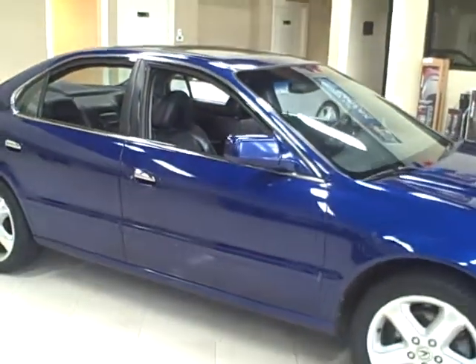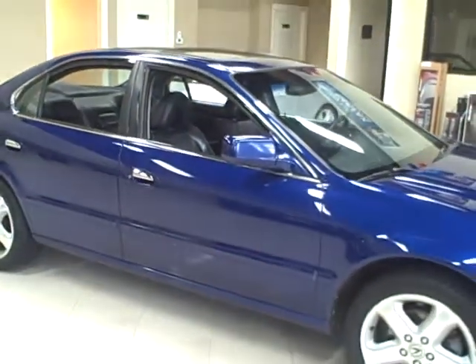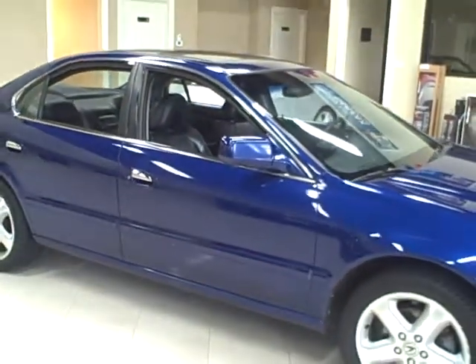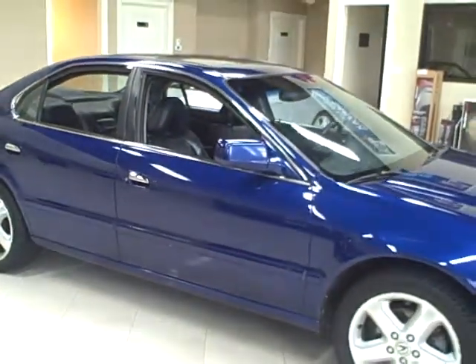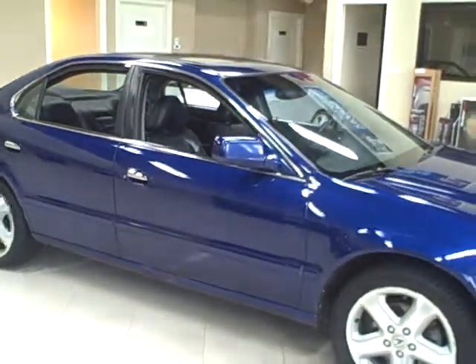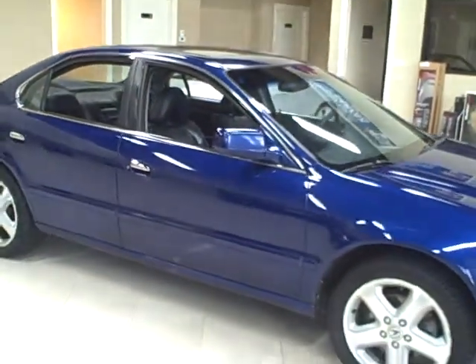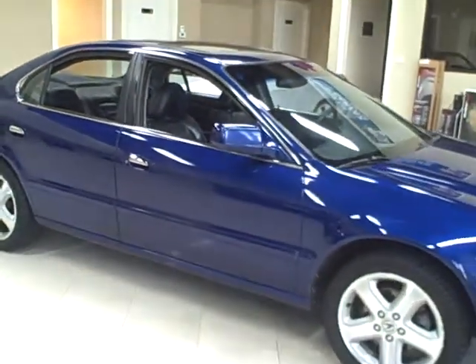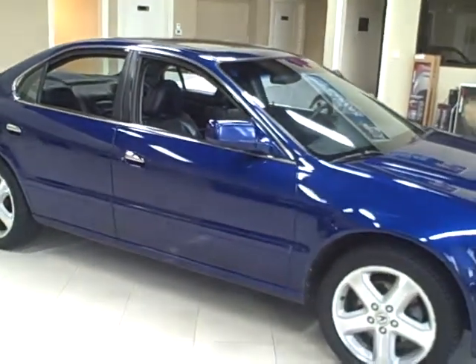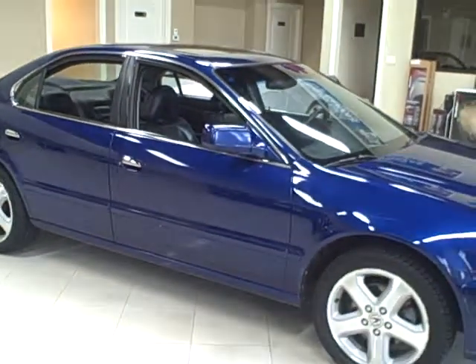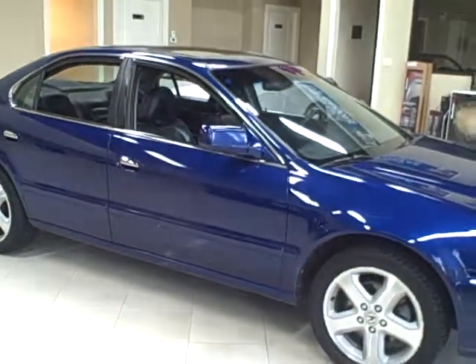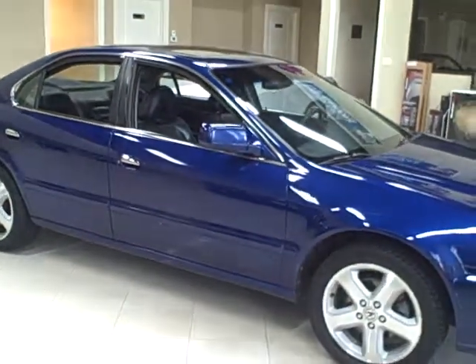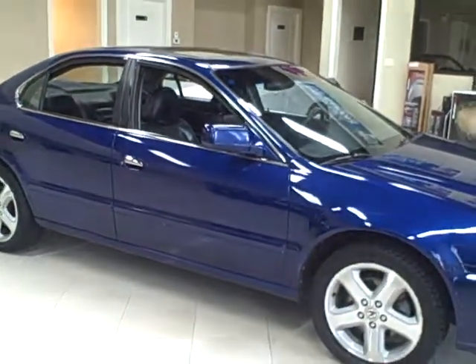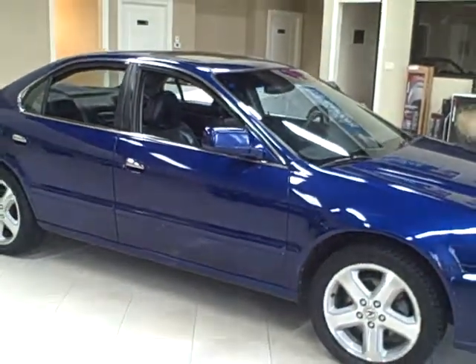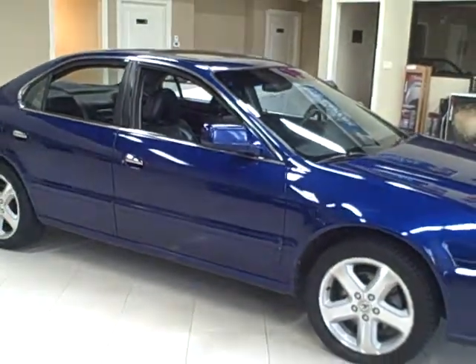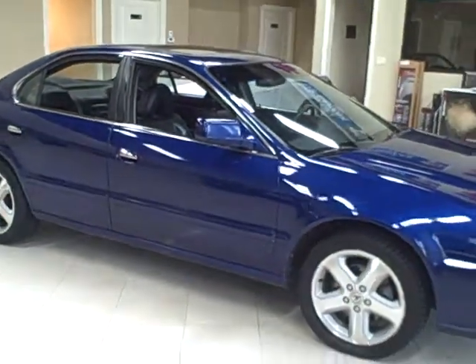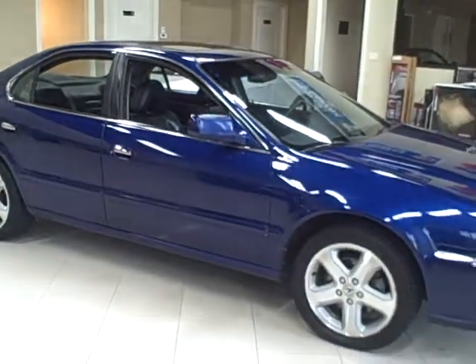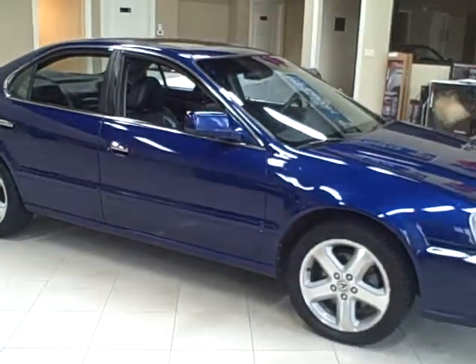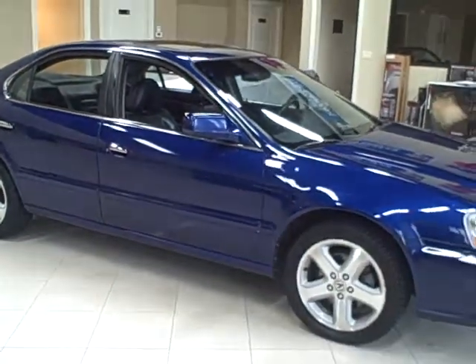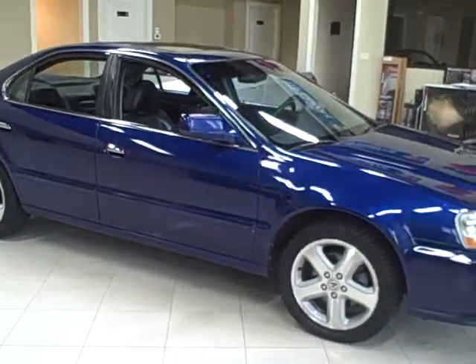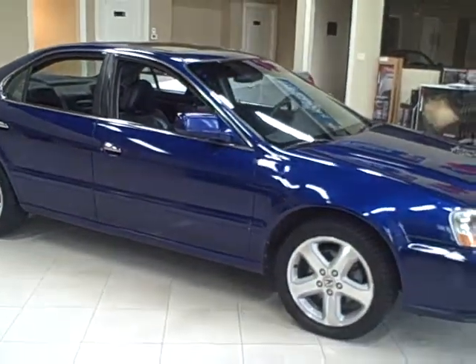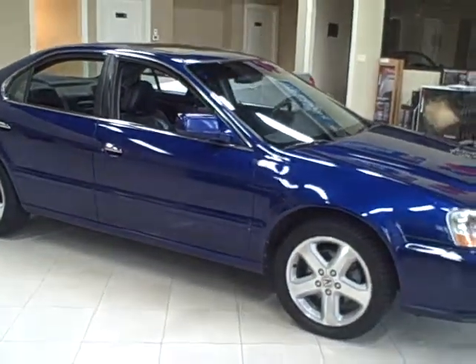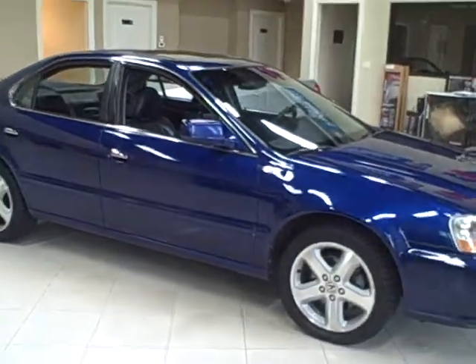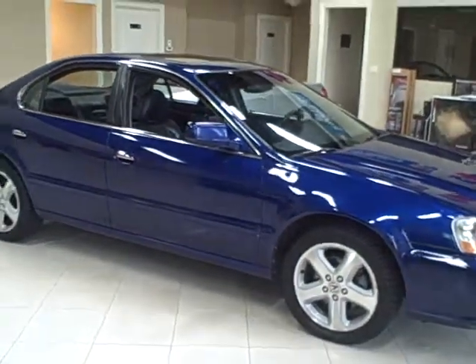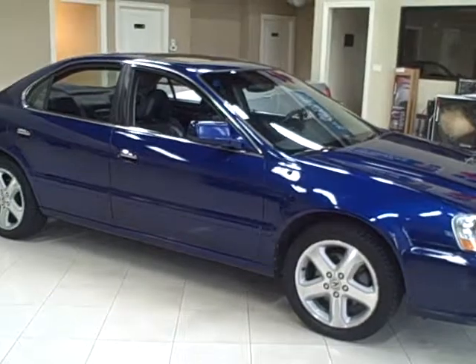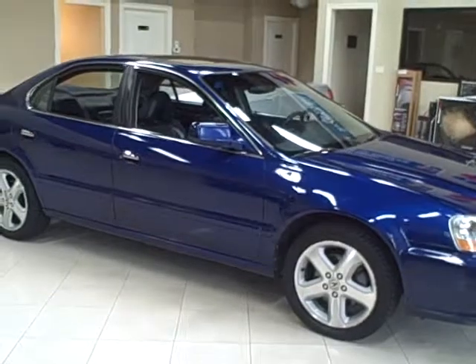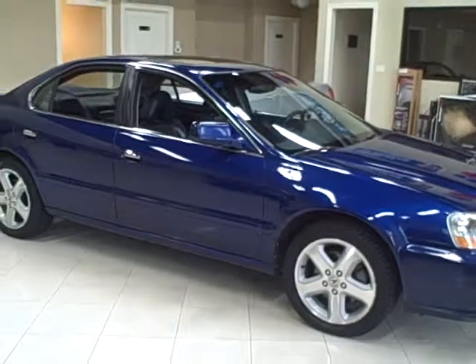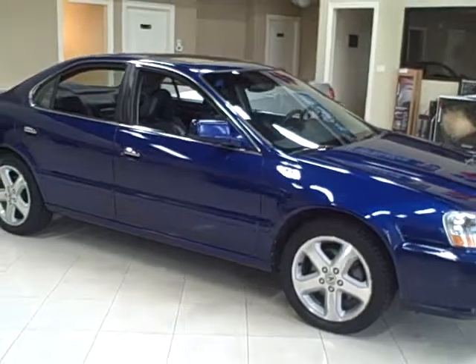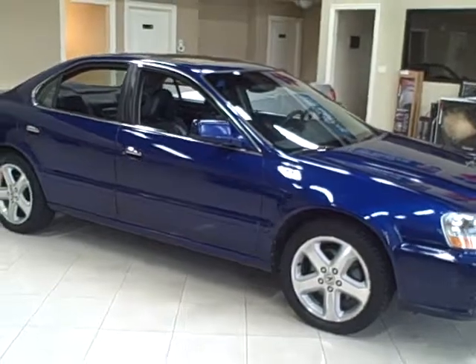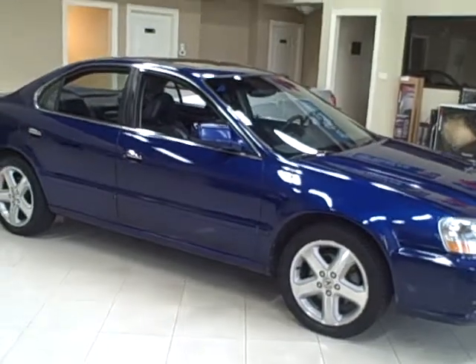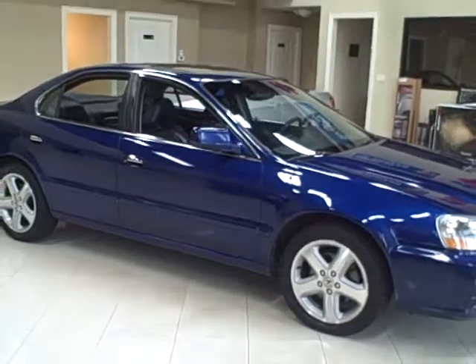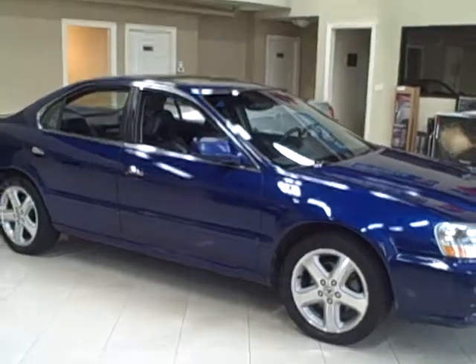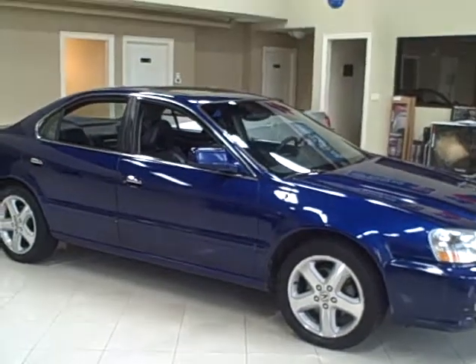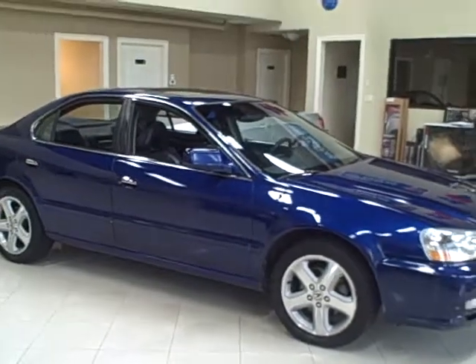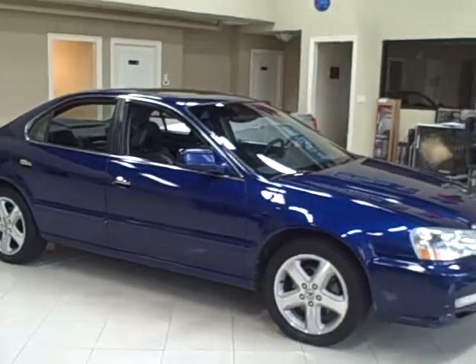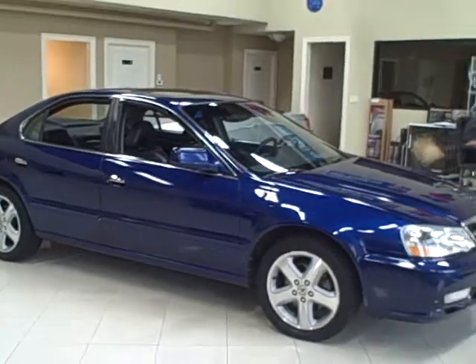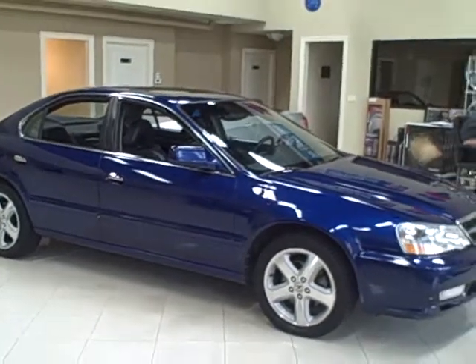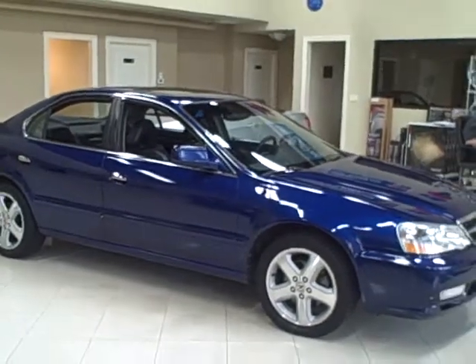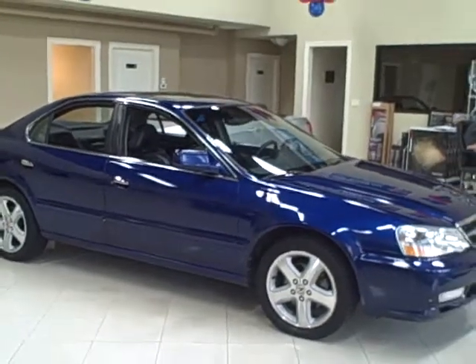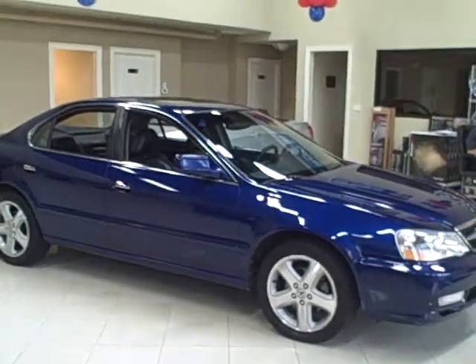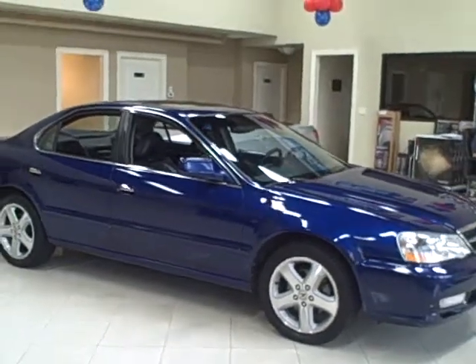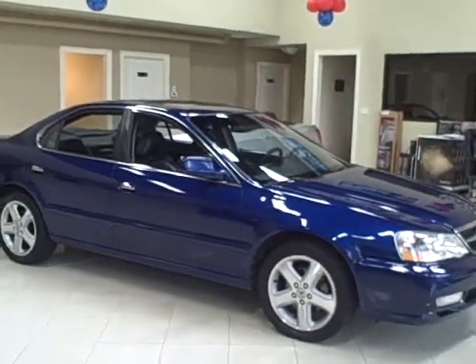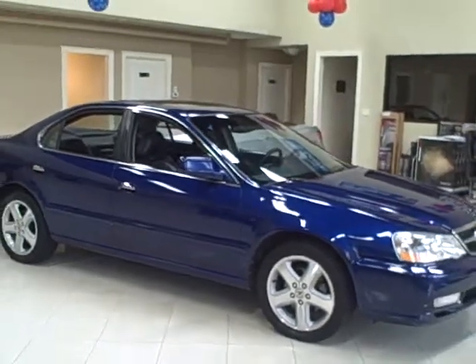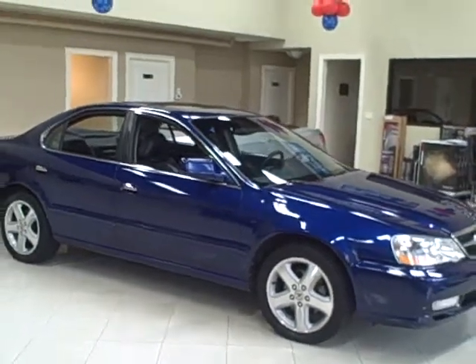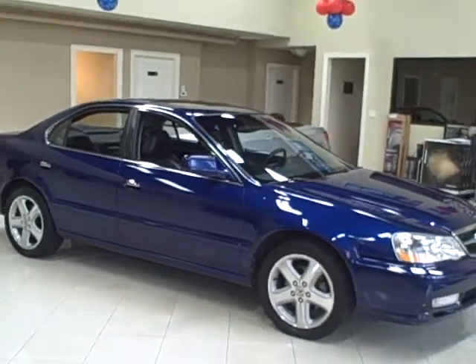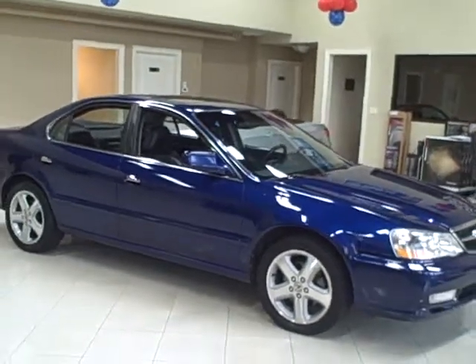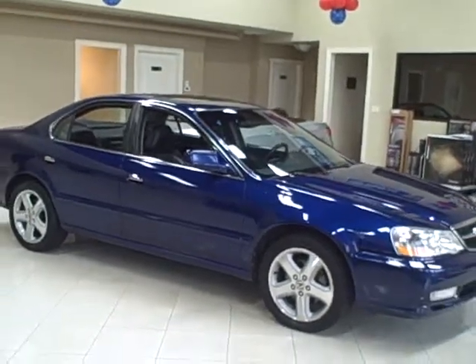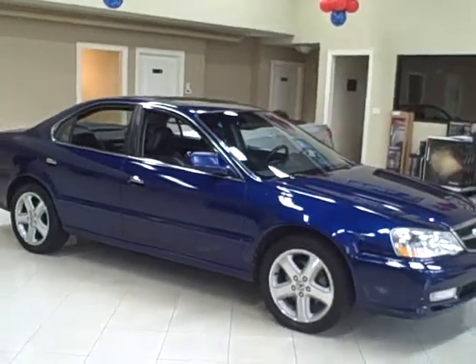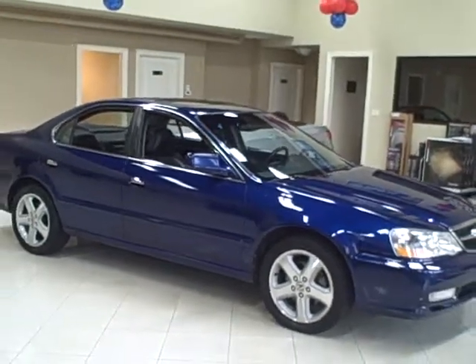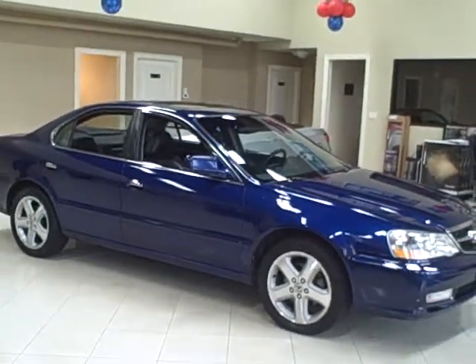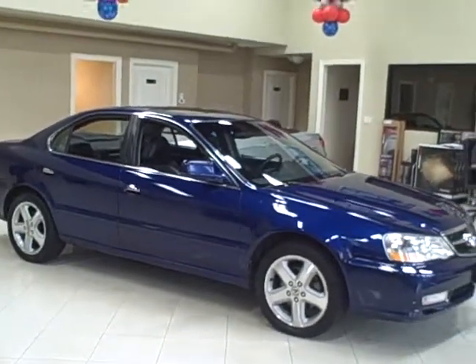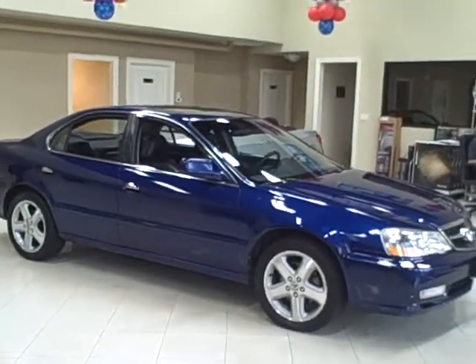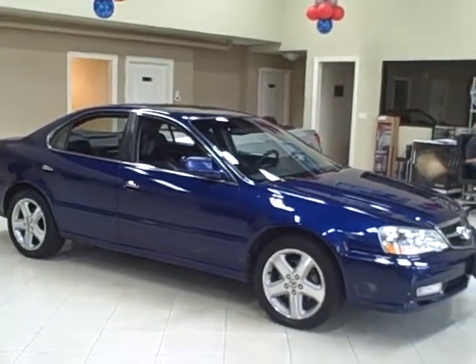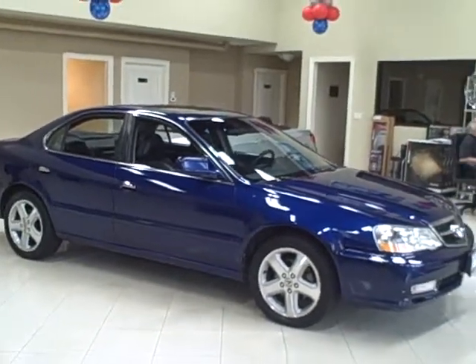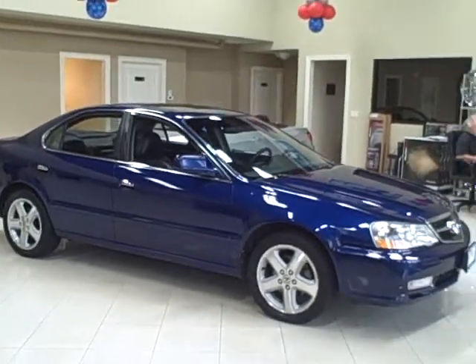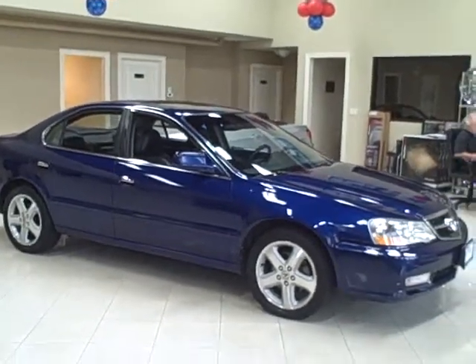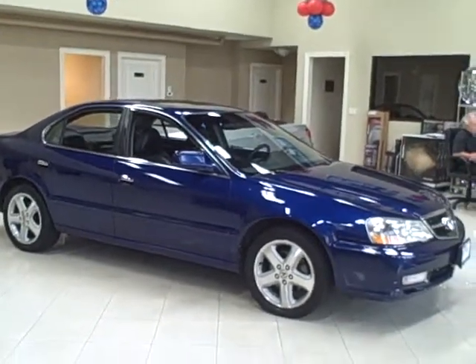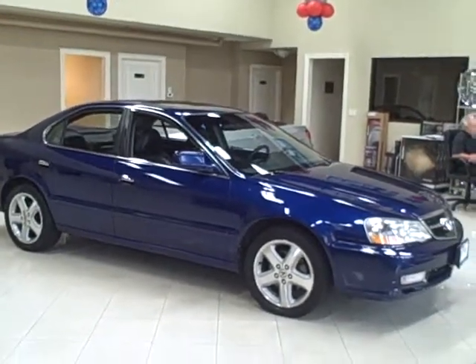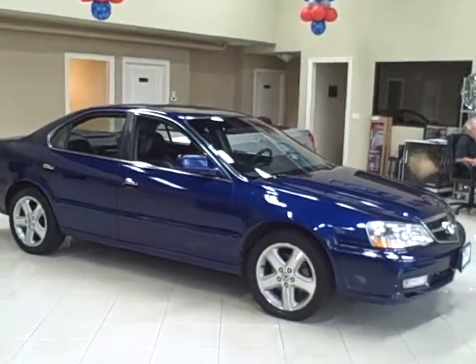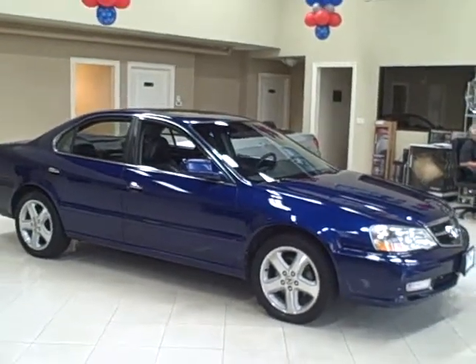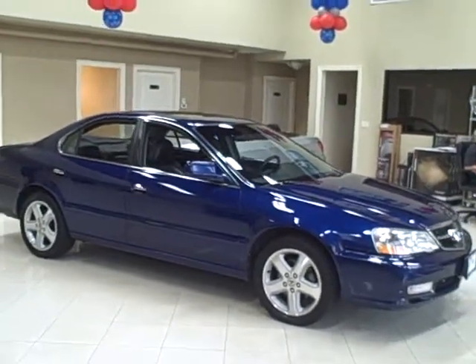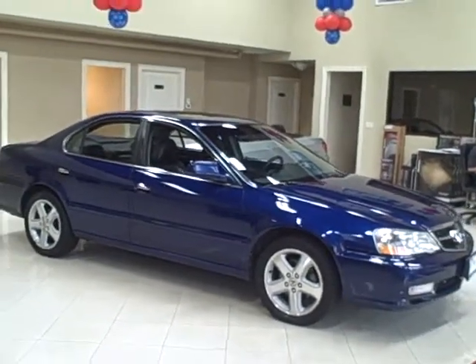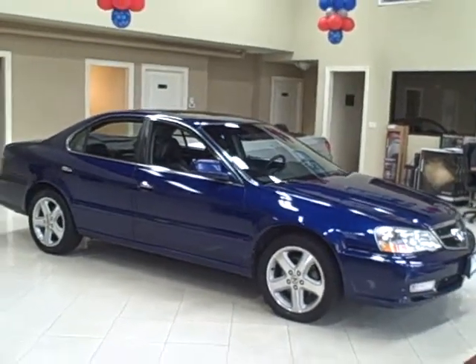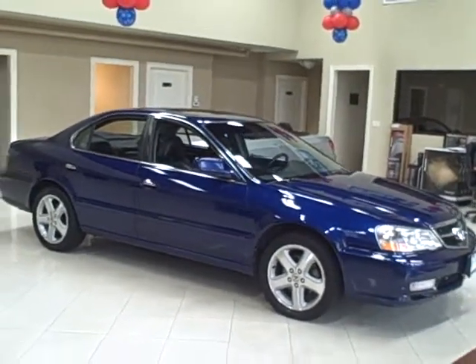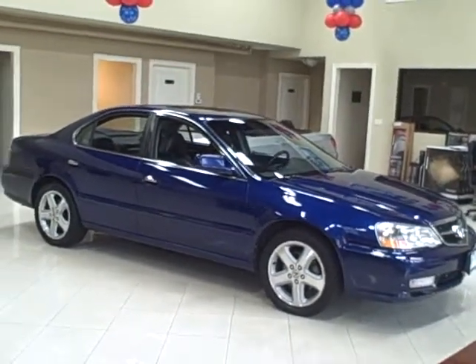Remember, Titan offers financing and accepts trade-ins. Low monthly payments are available.